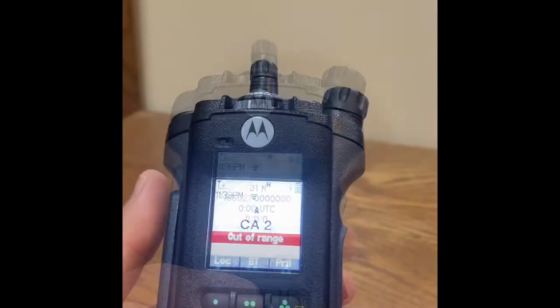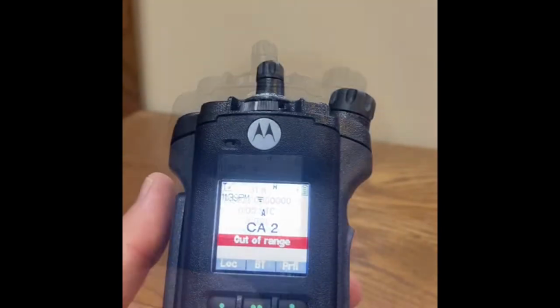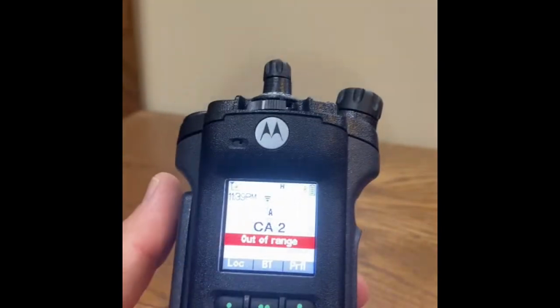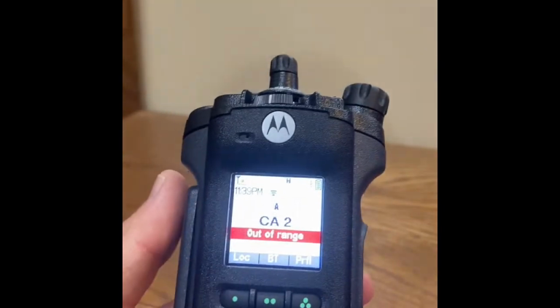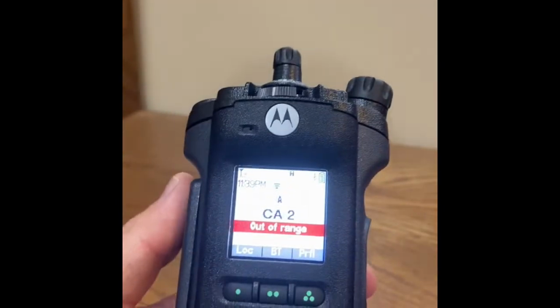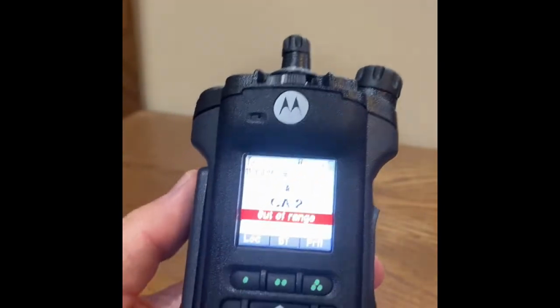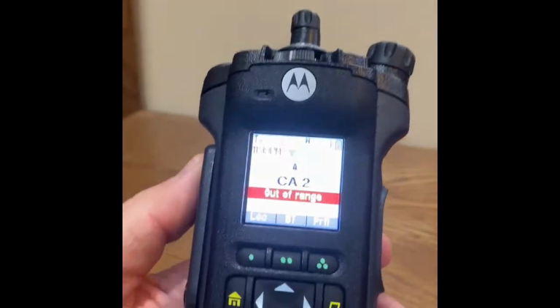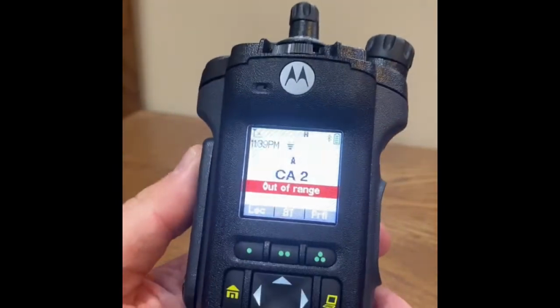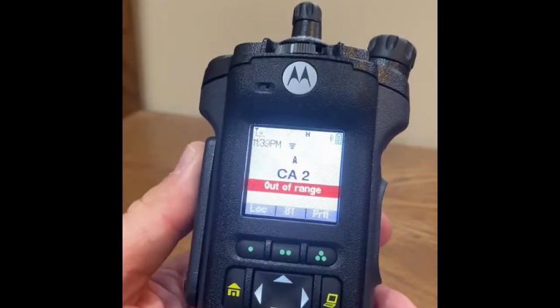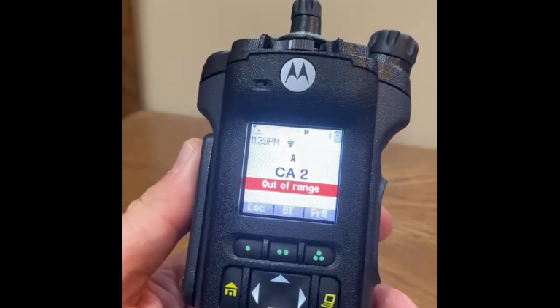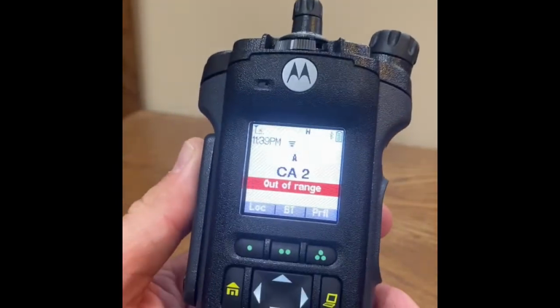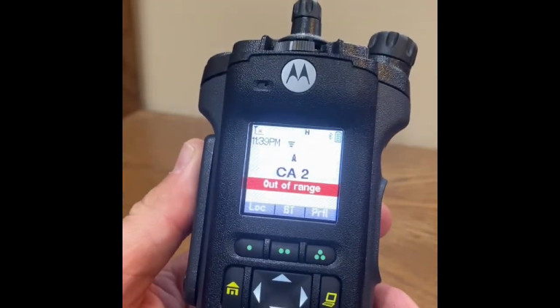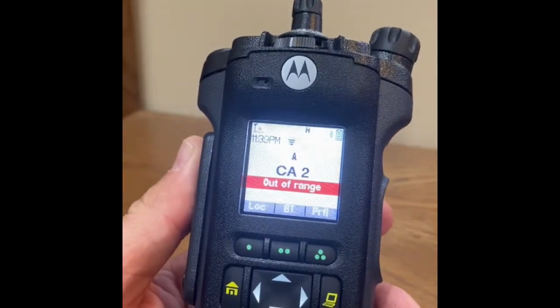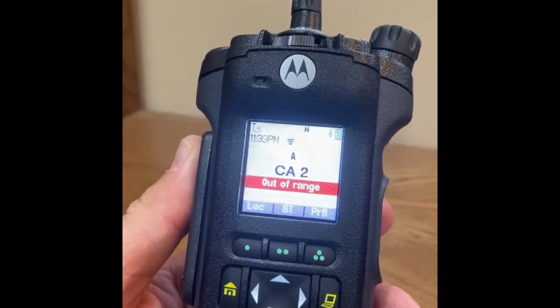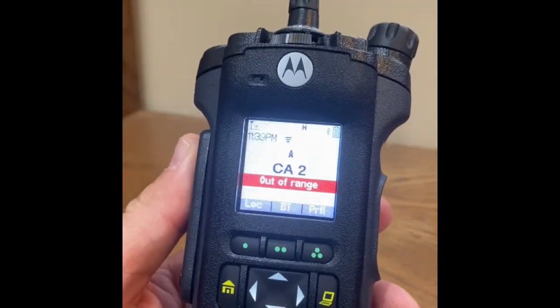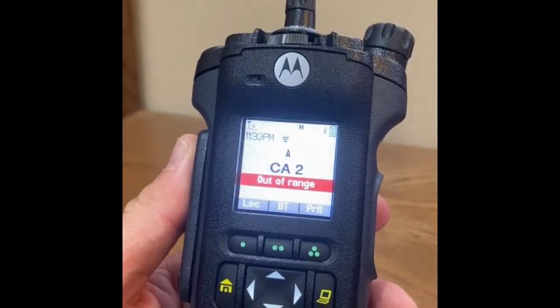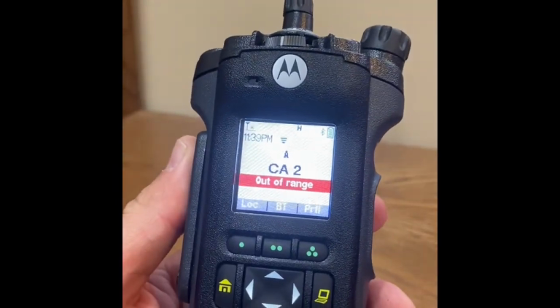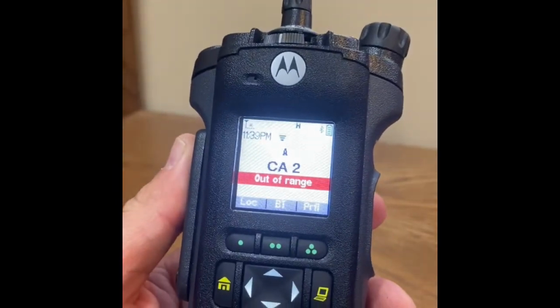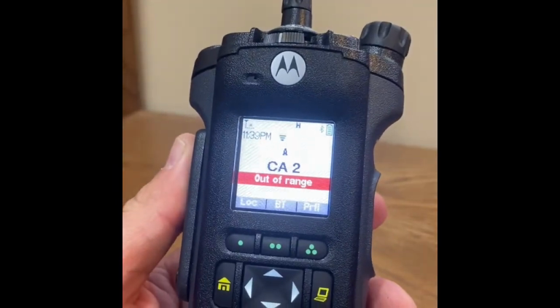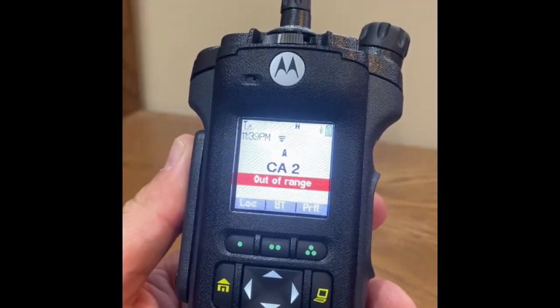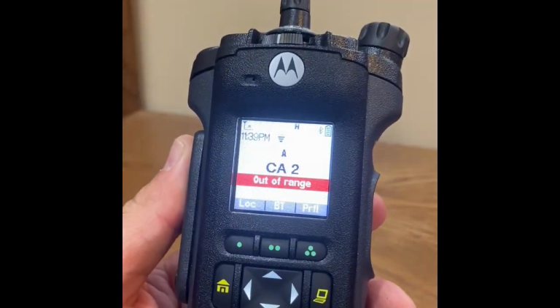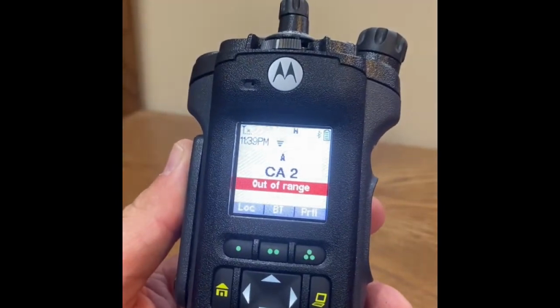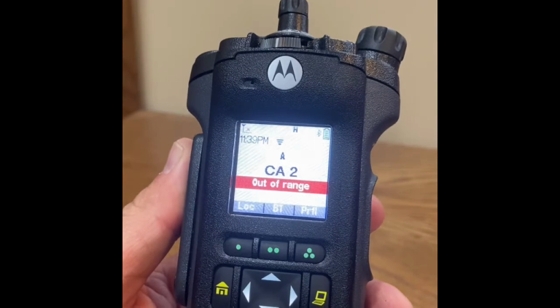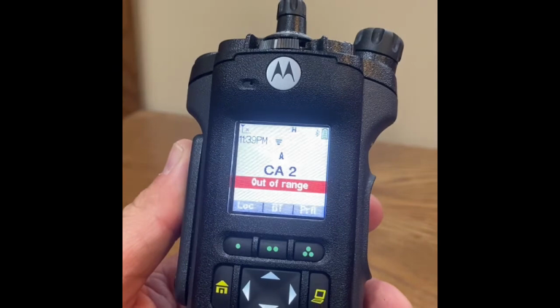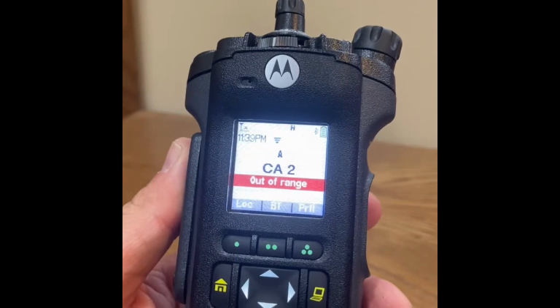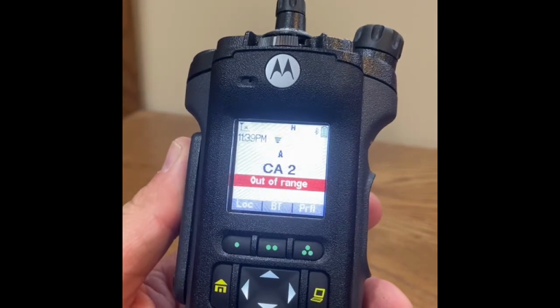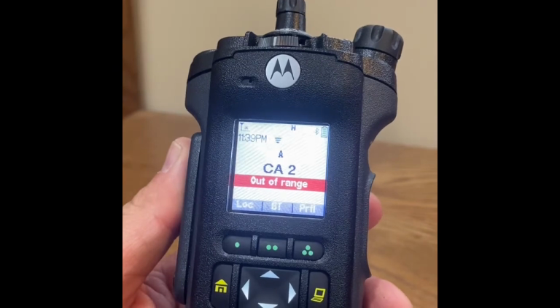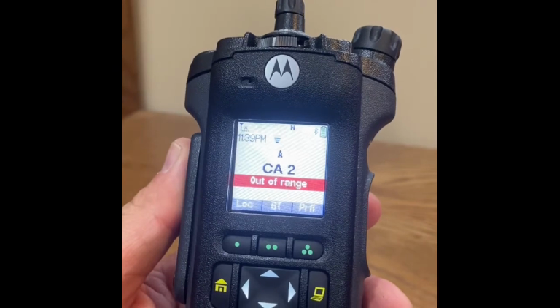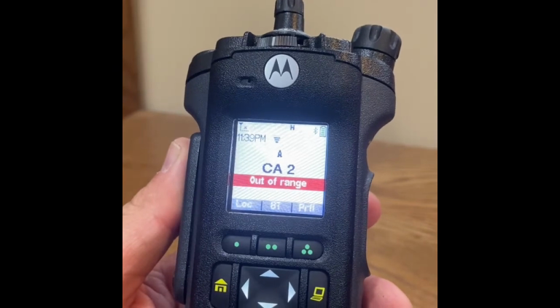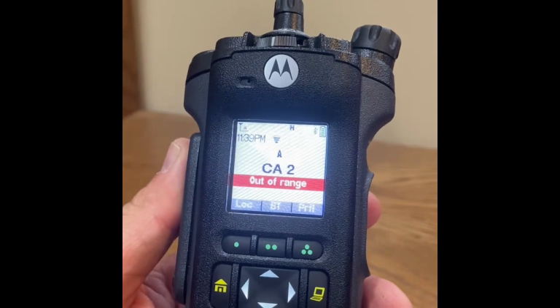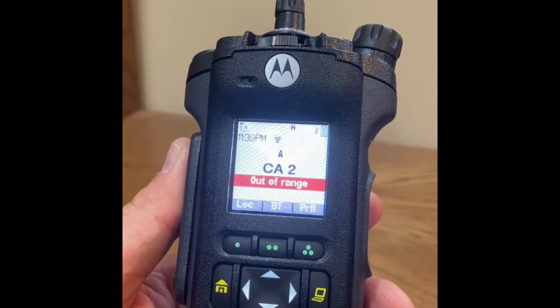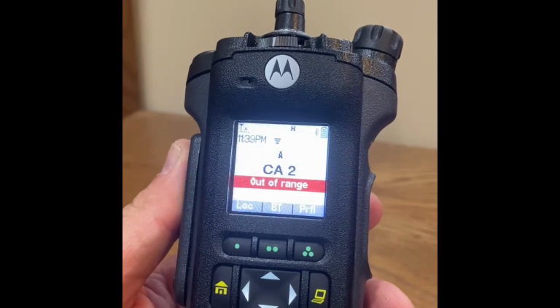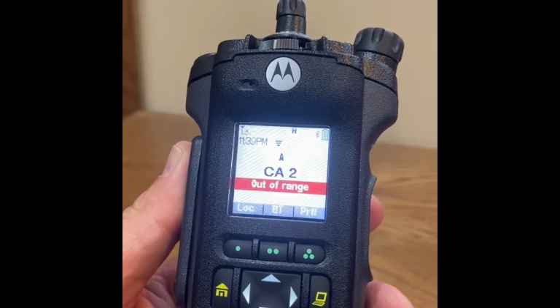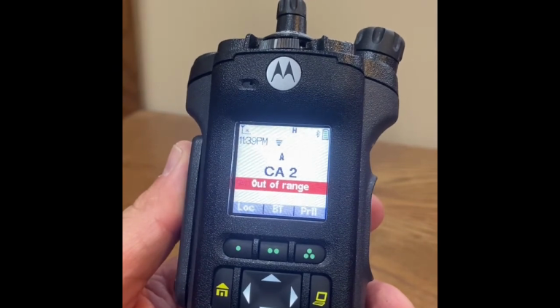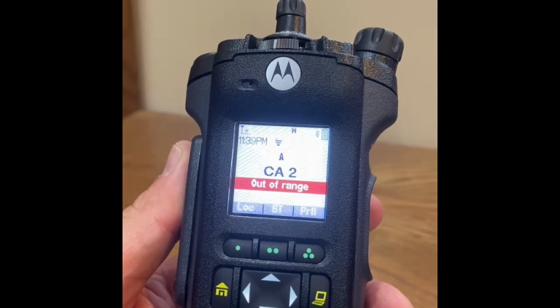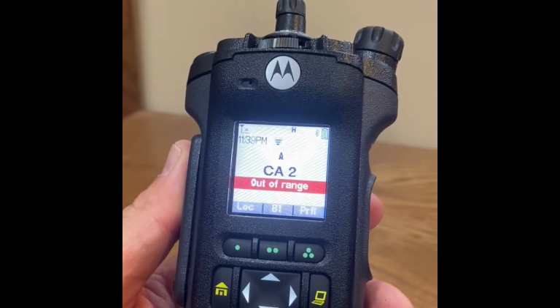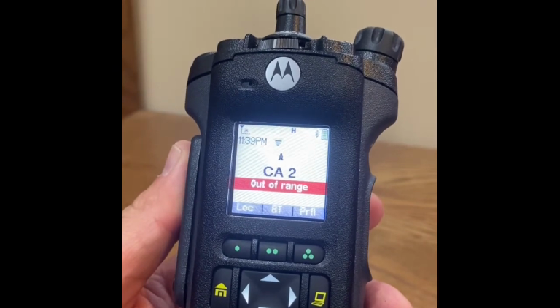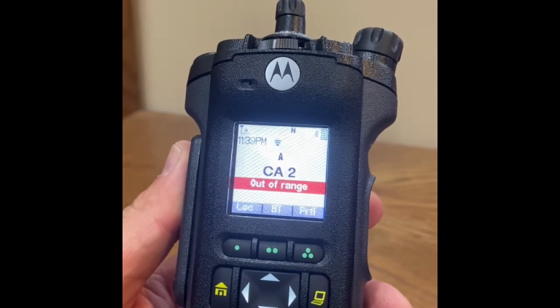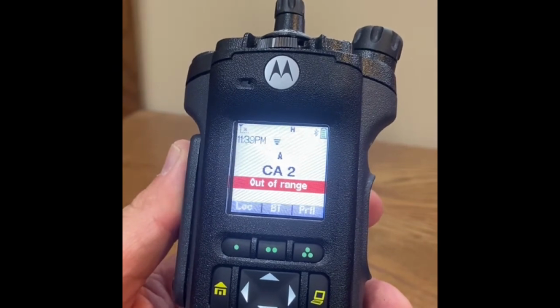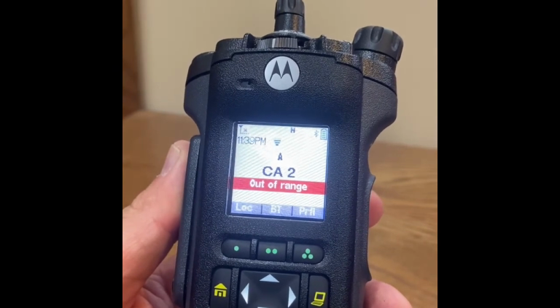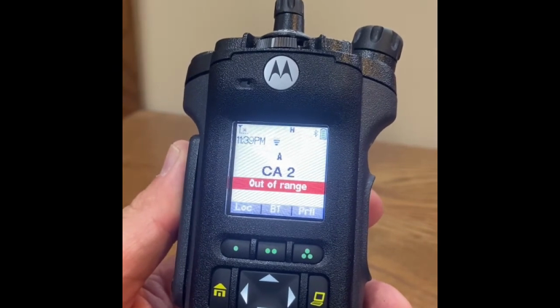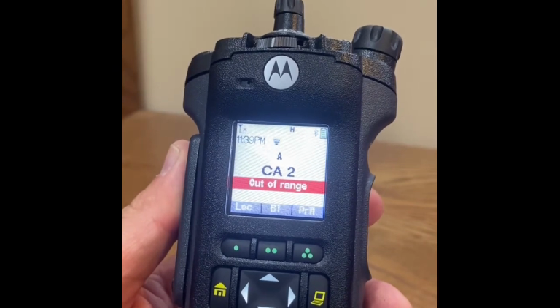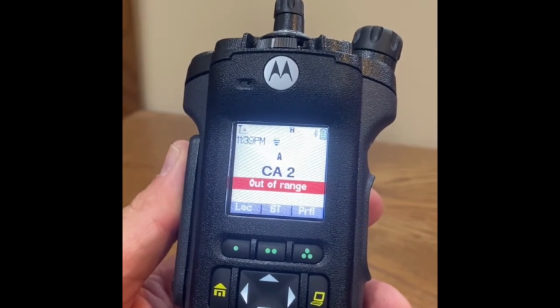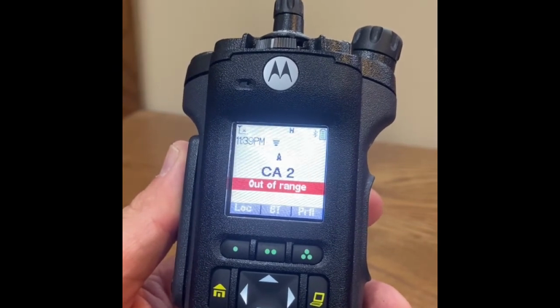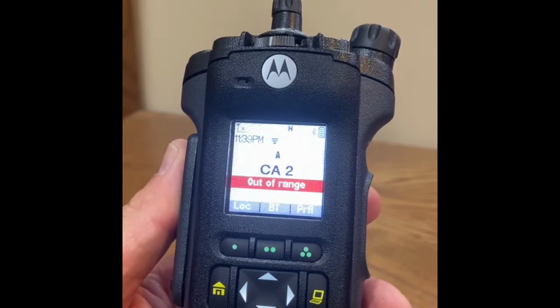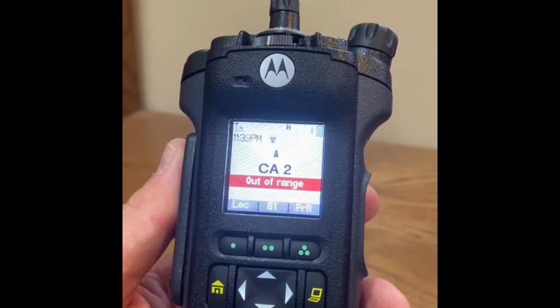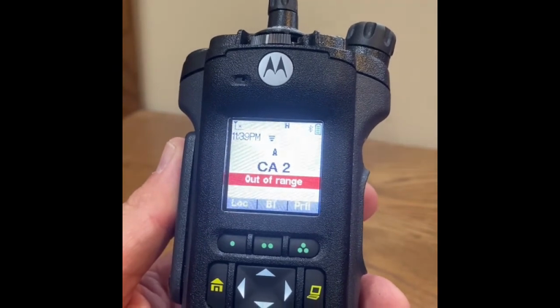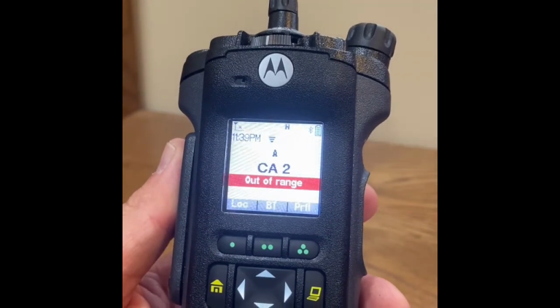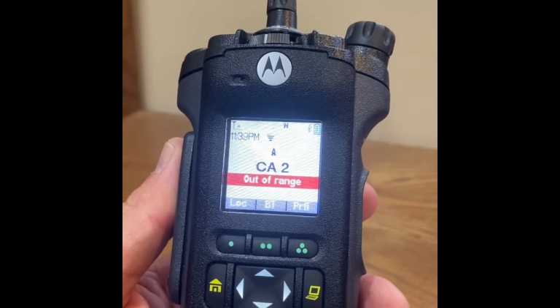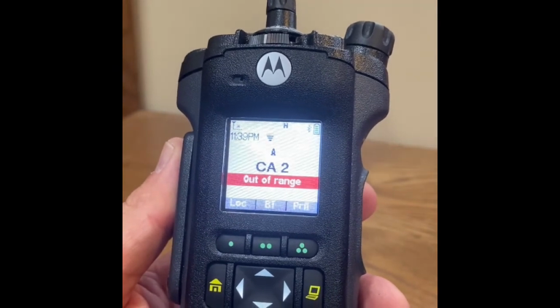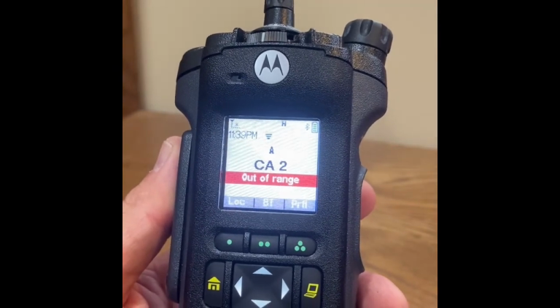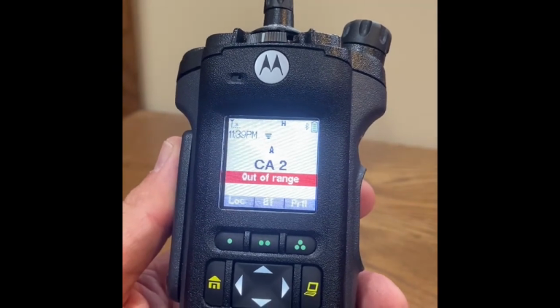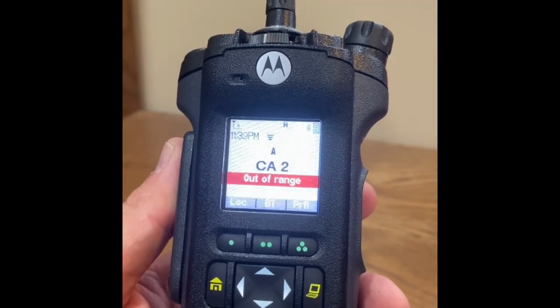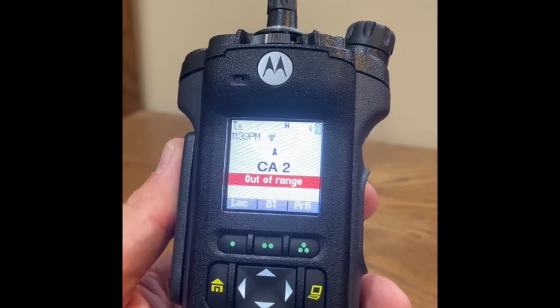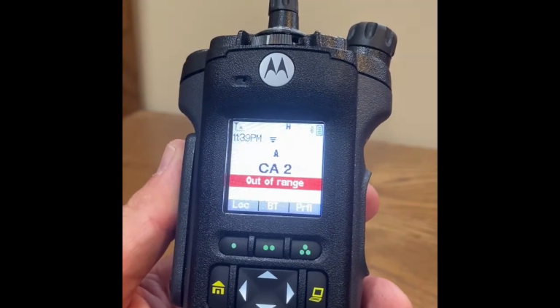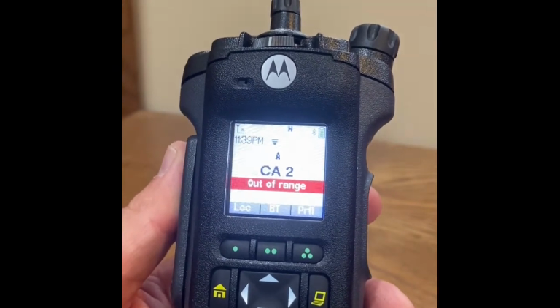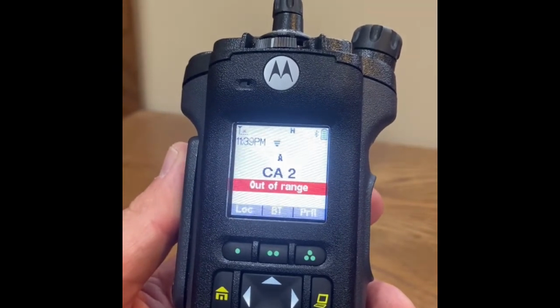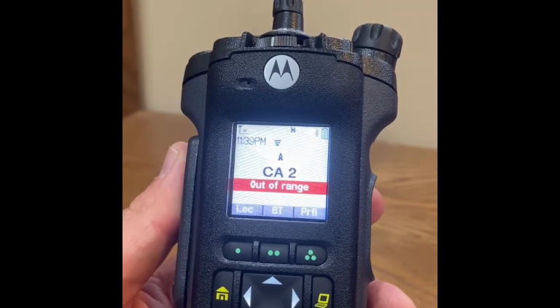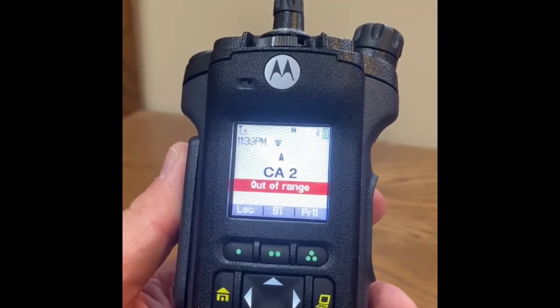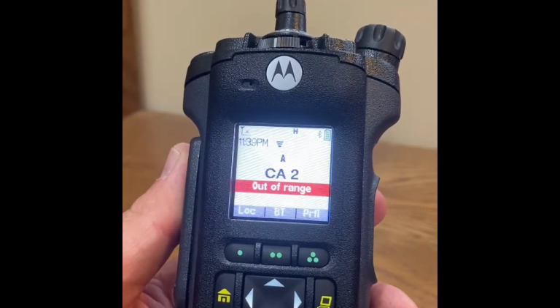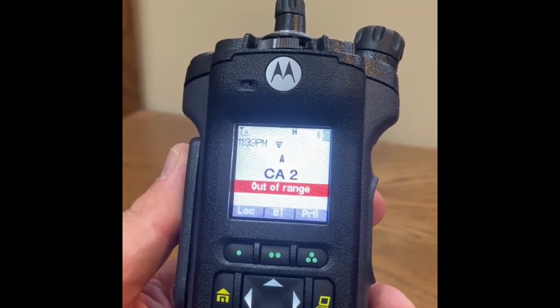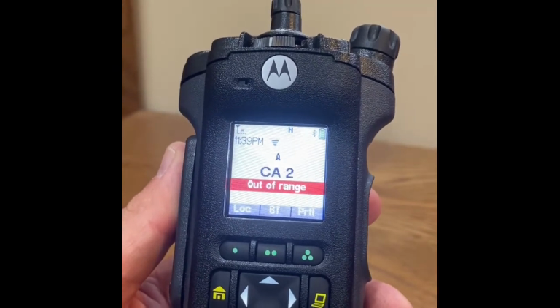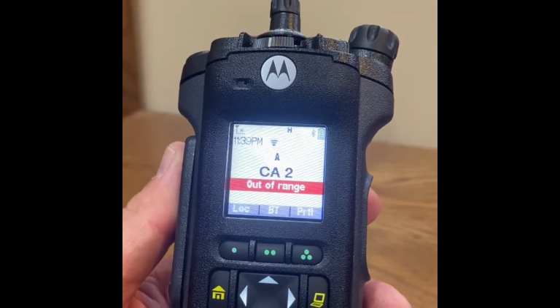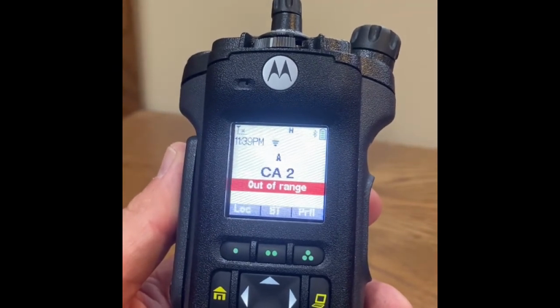This concludes the video describing basic operation when utilizing location or GPS on a Motorola APX portable.